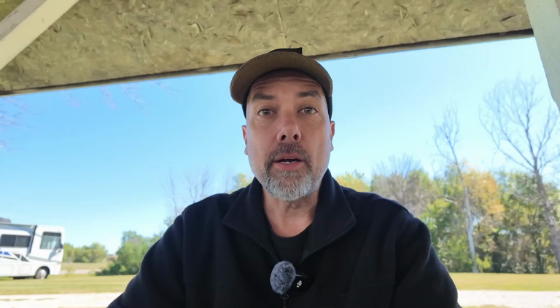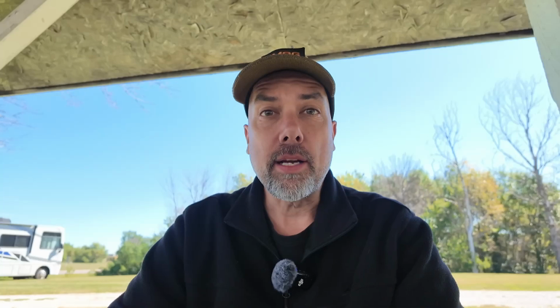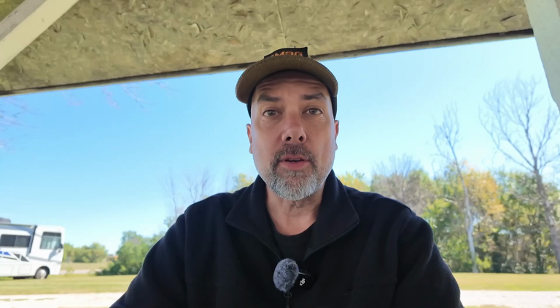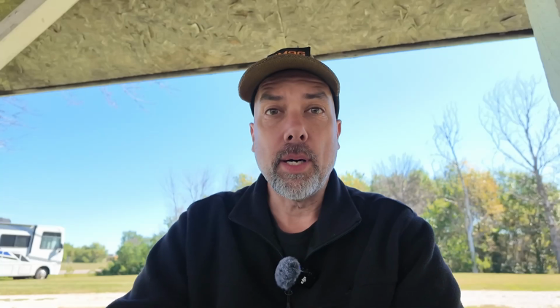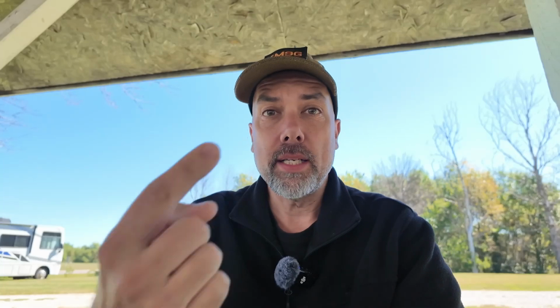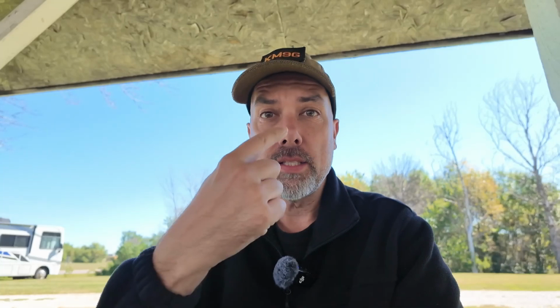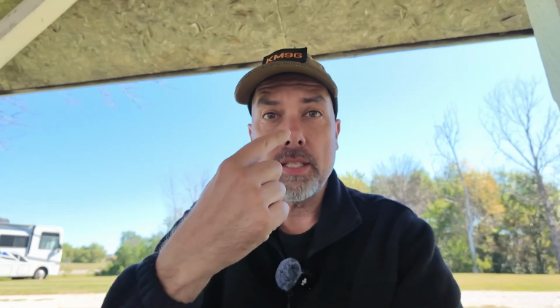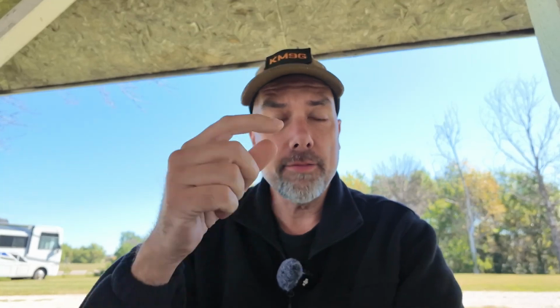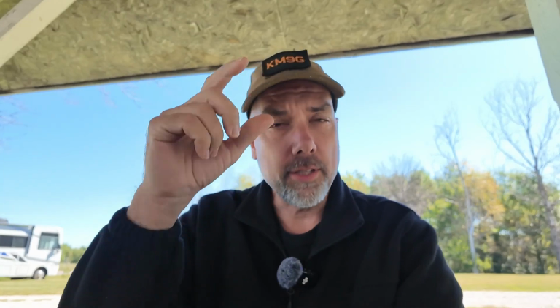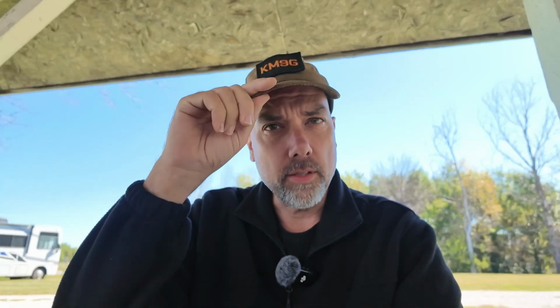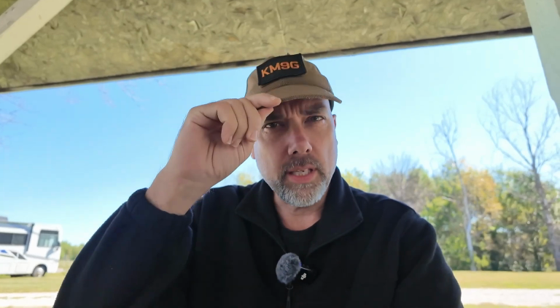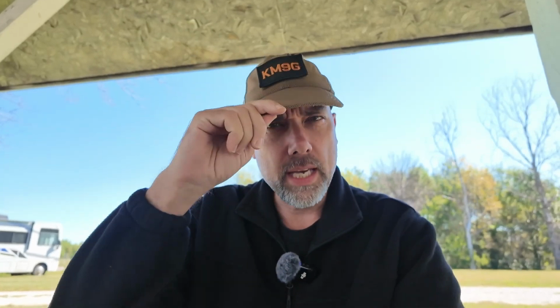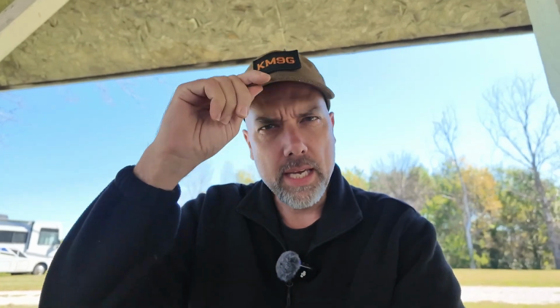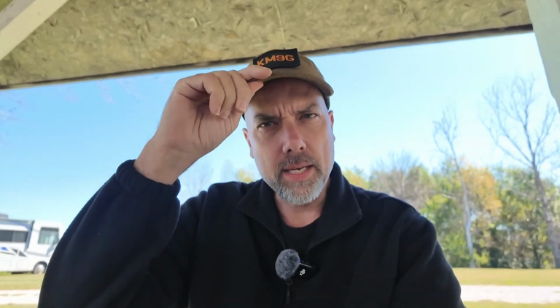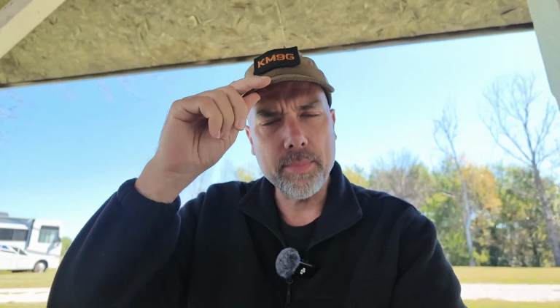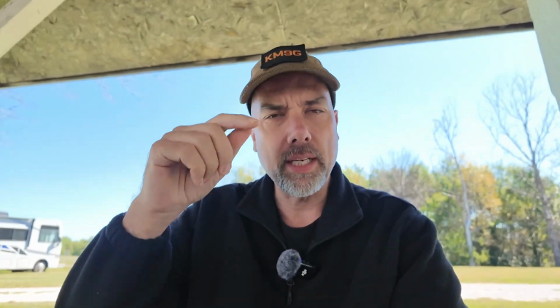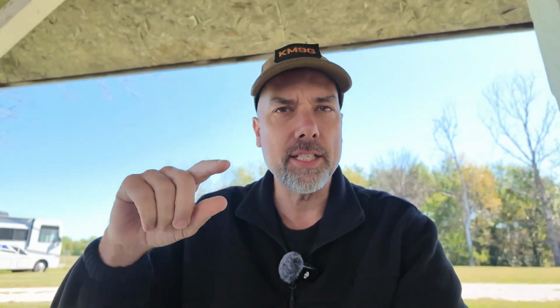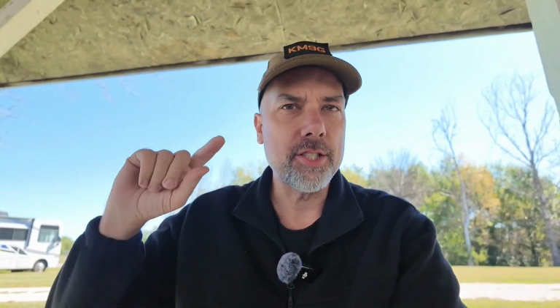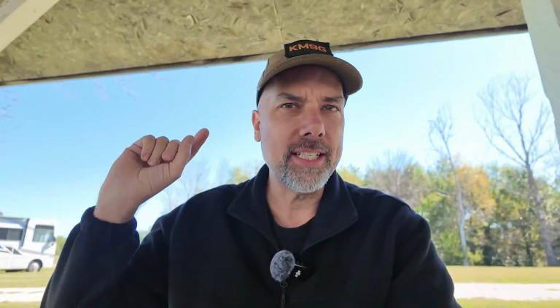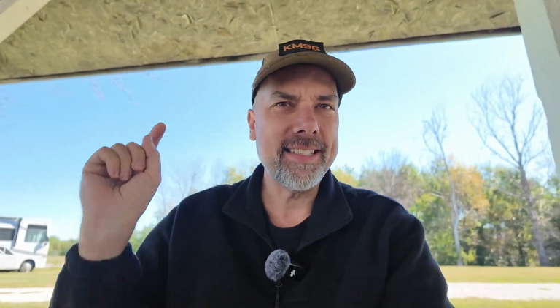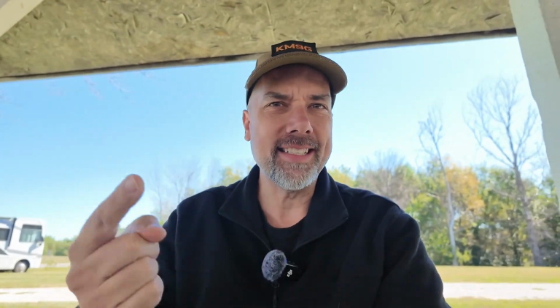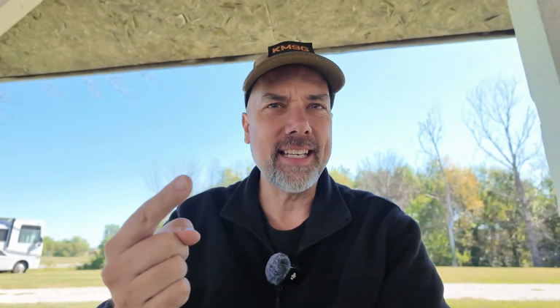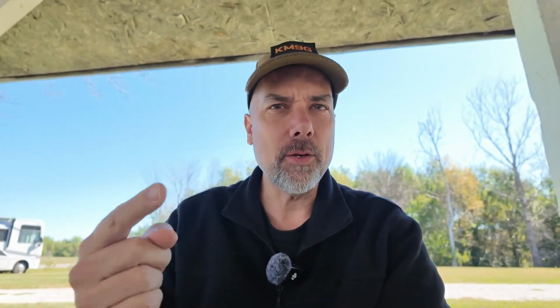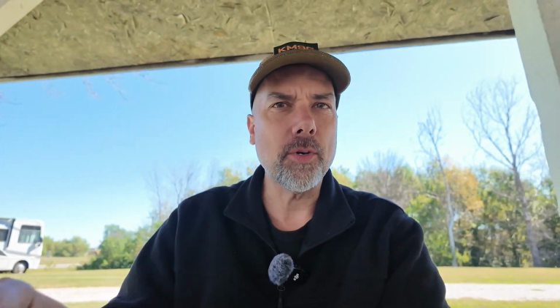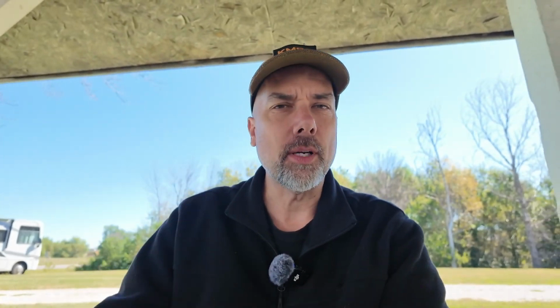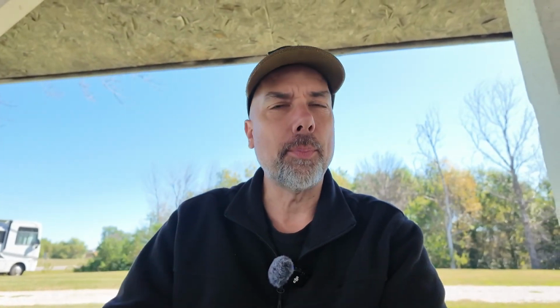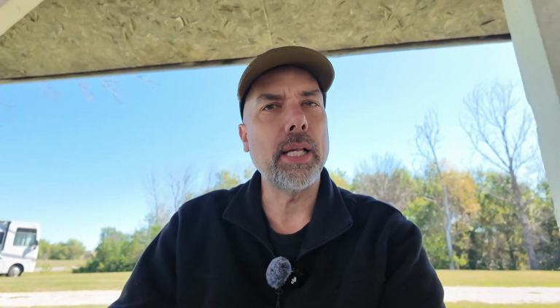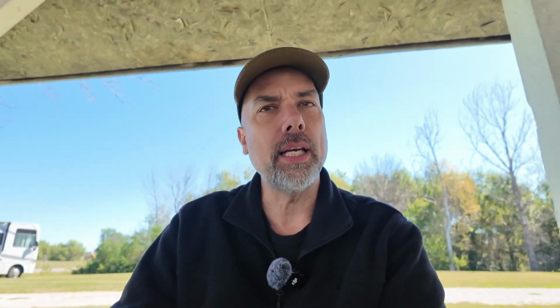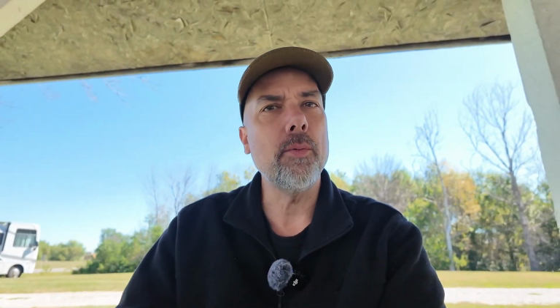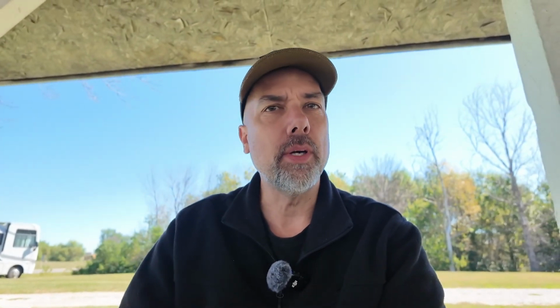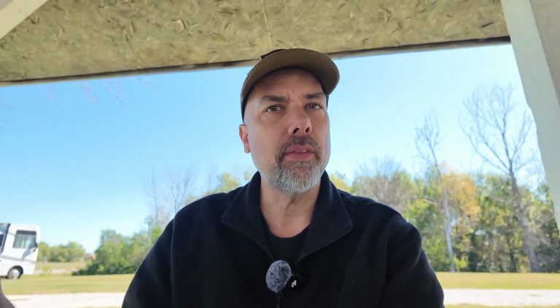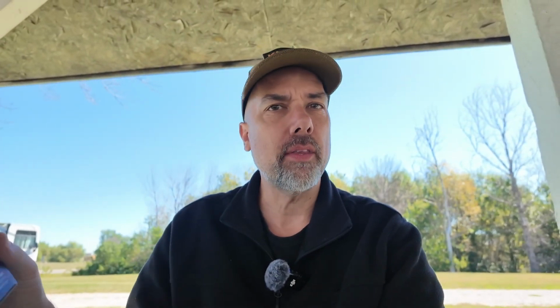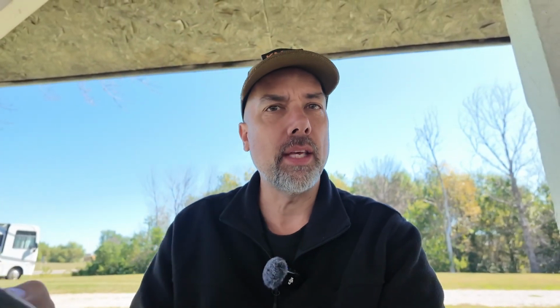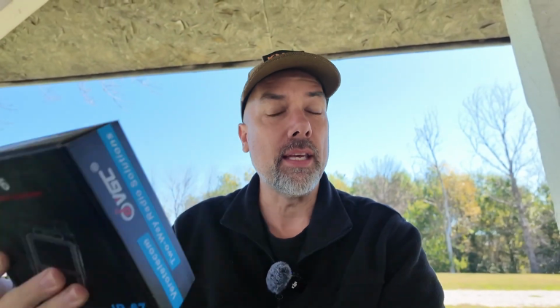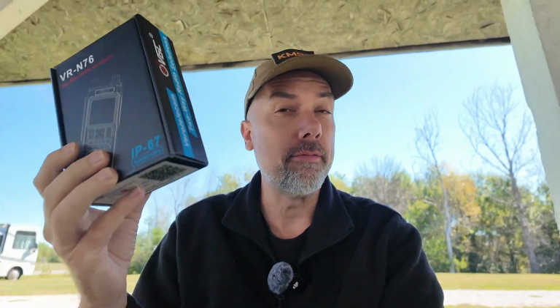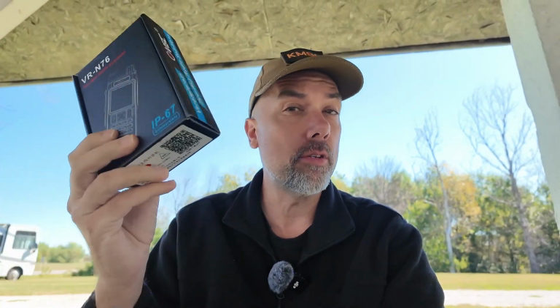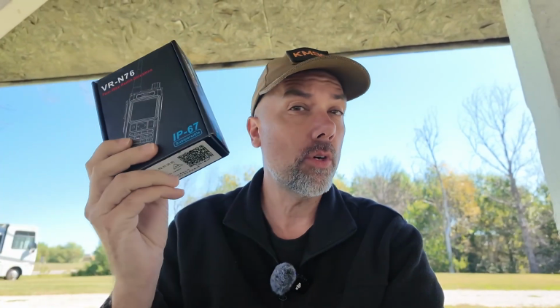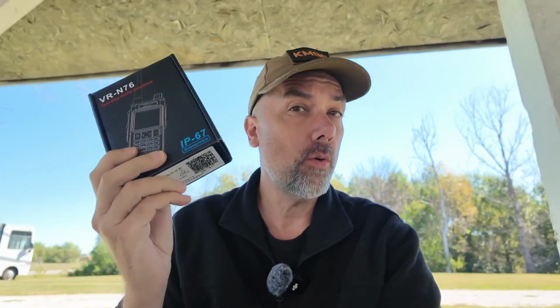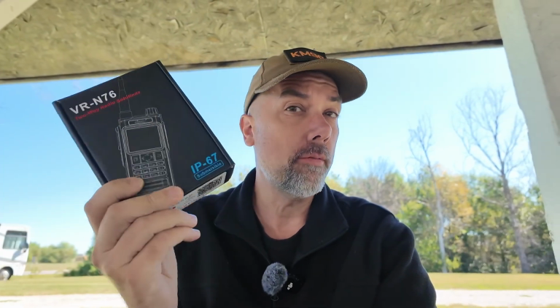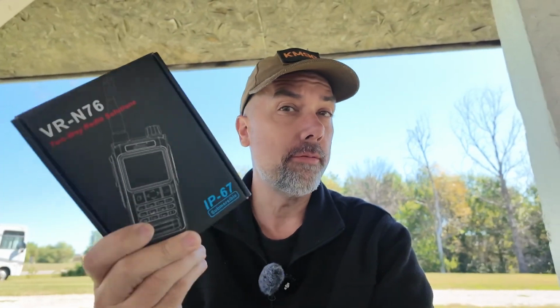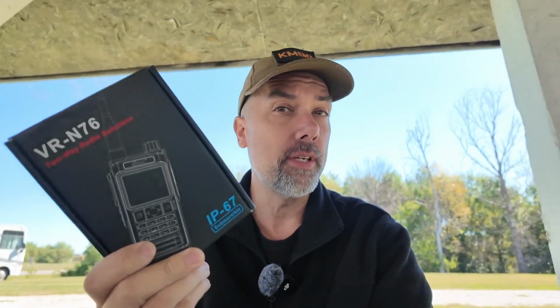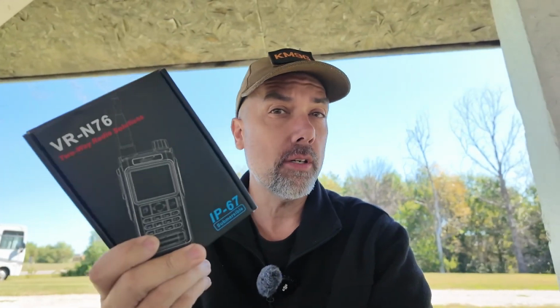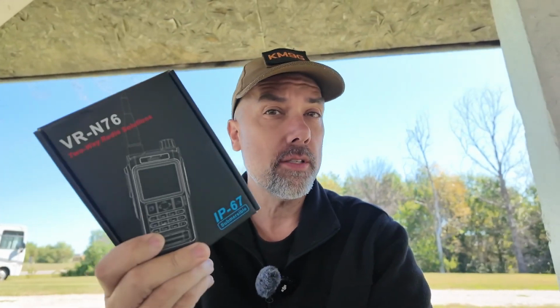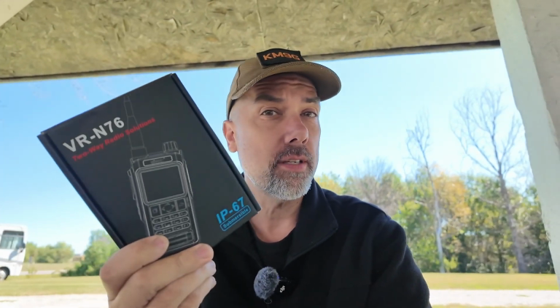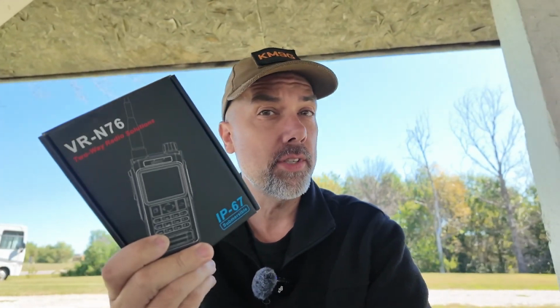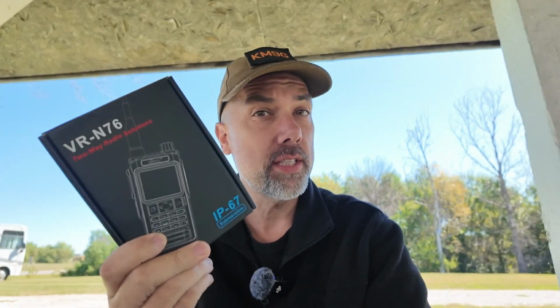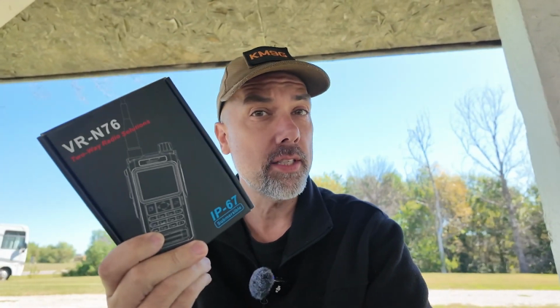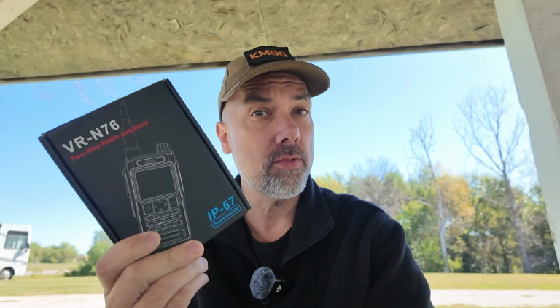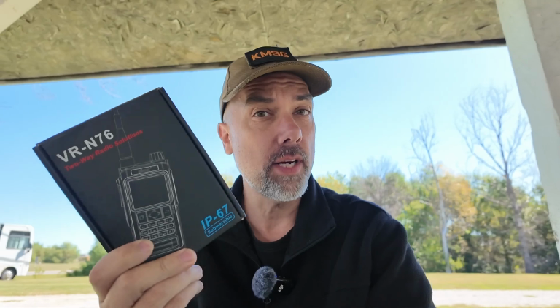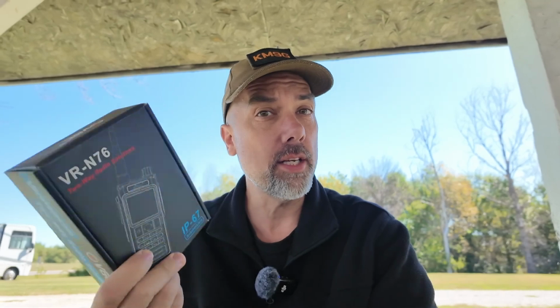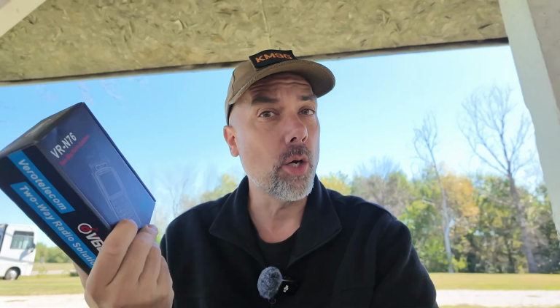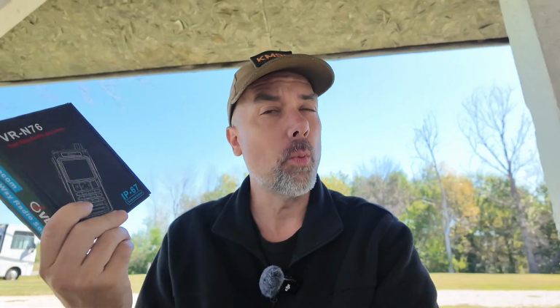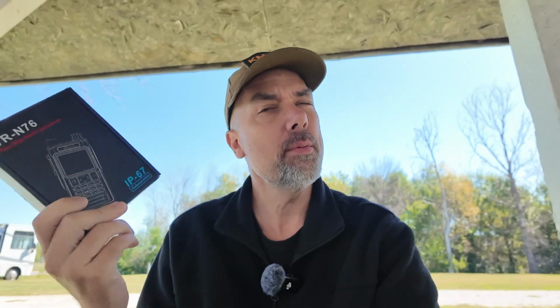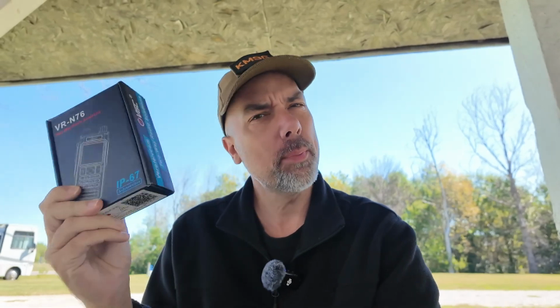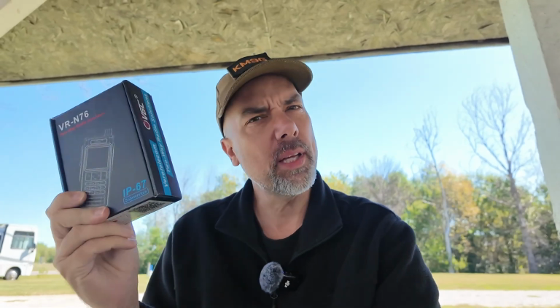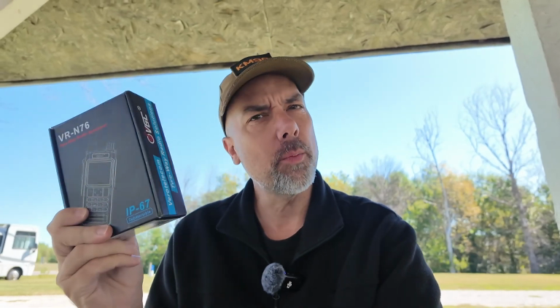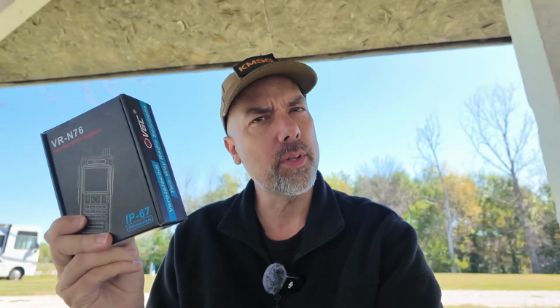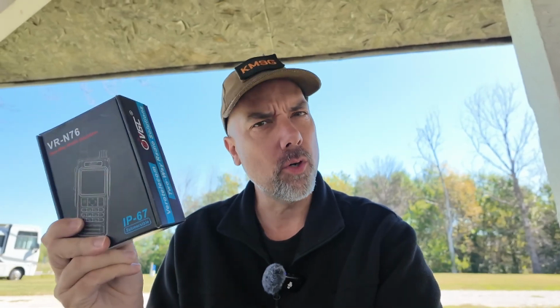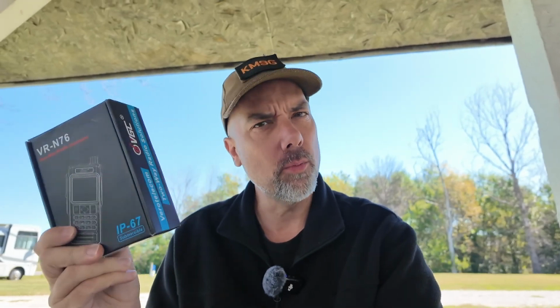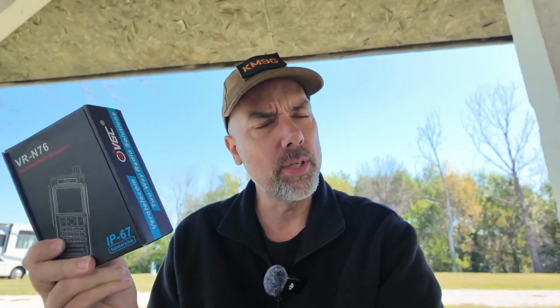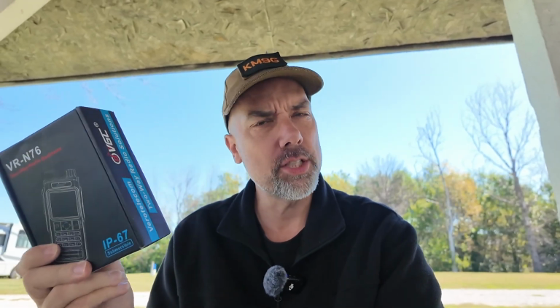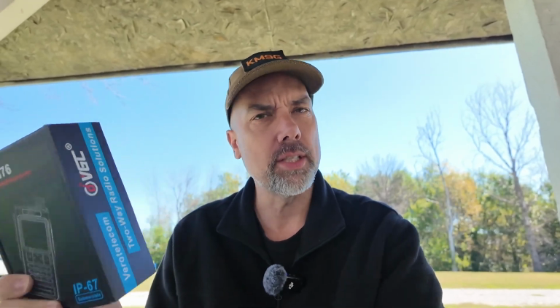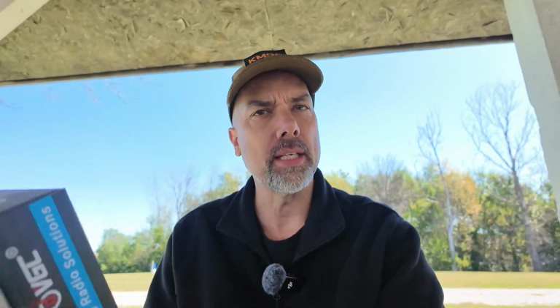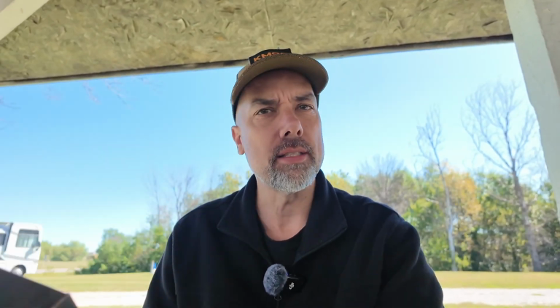Howdy everybody, Steve here, KM9G. Today we're going to play with a Viro VR76 radio. We've been playing with a whole bunch of these.